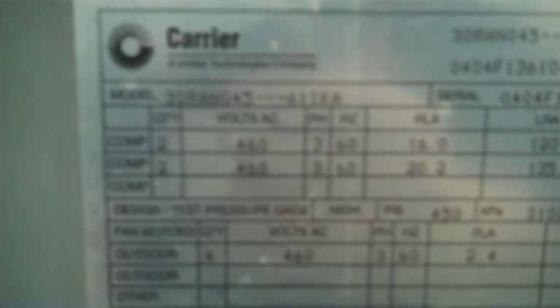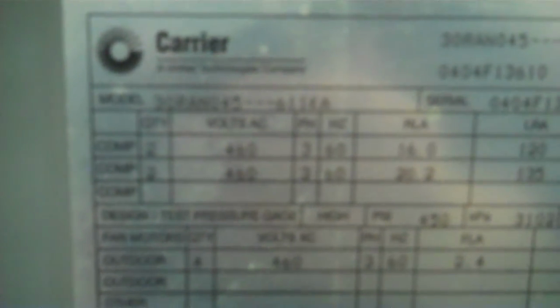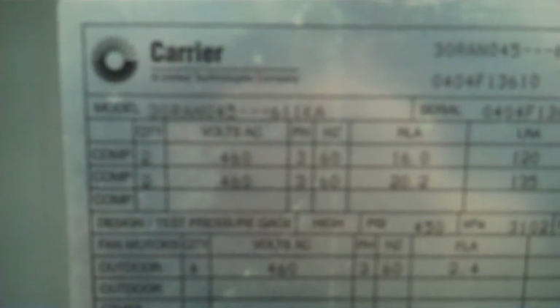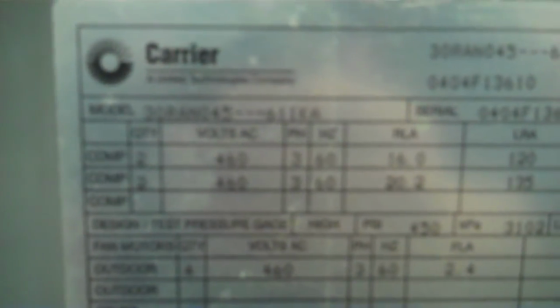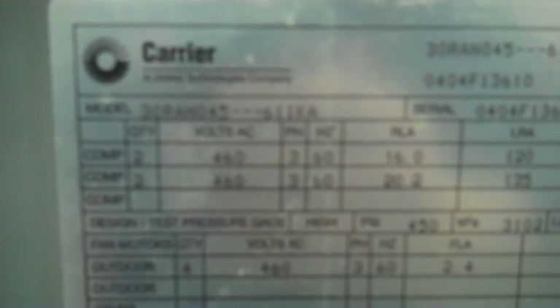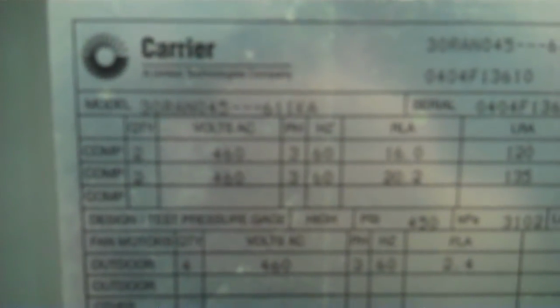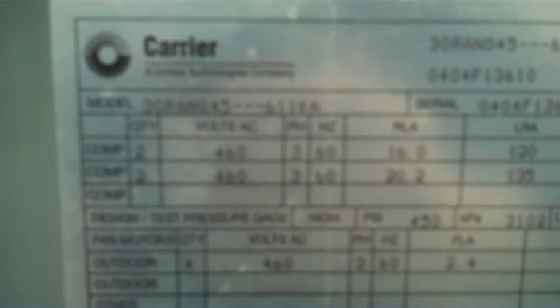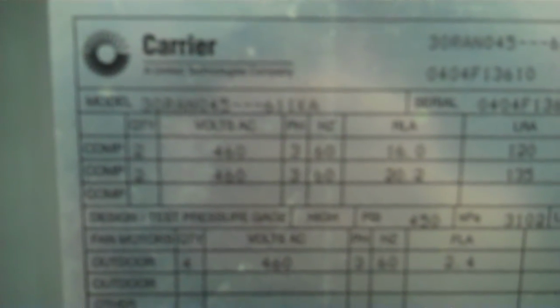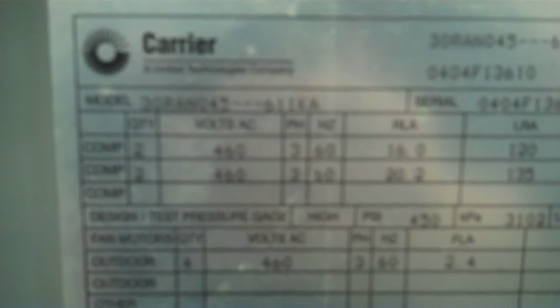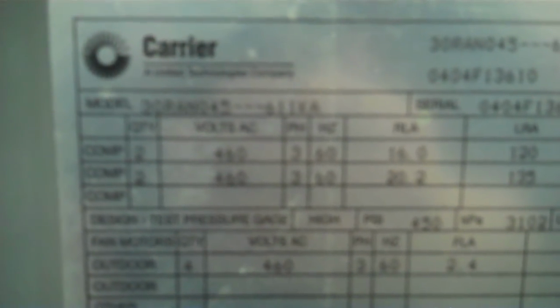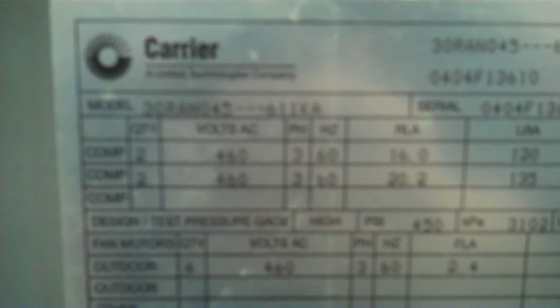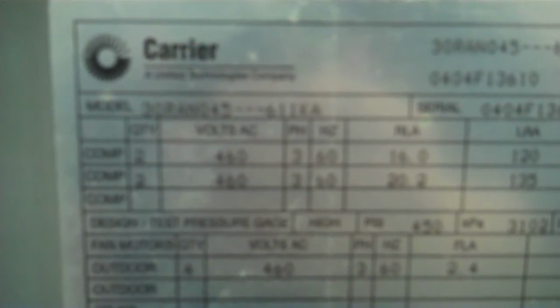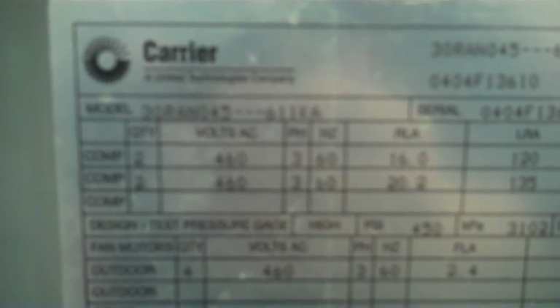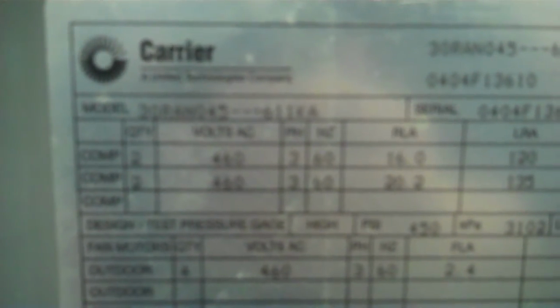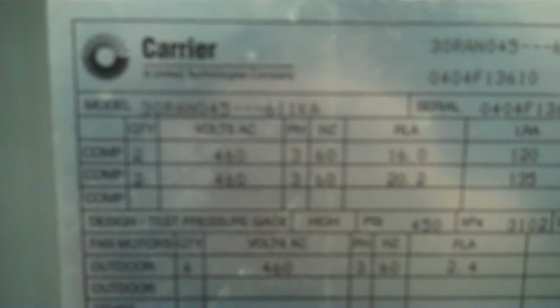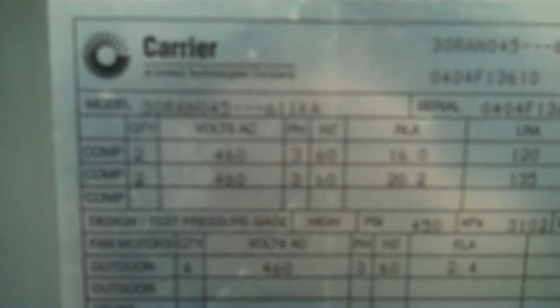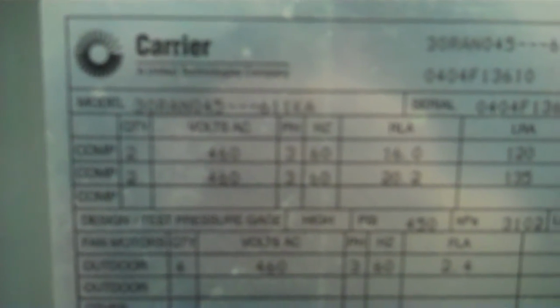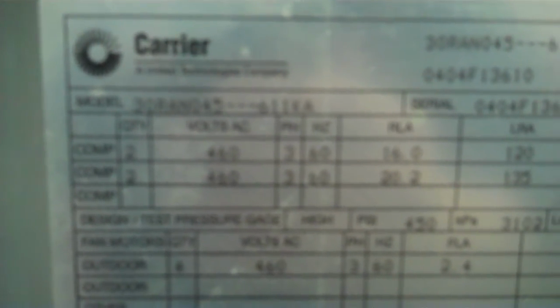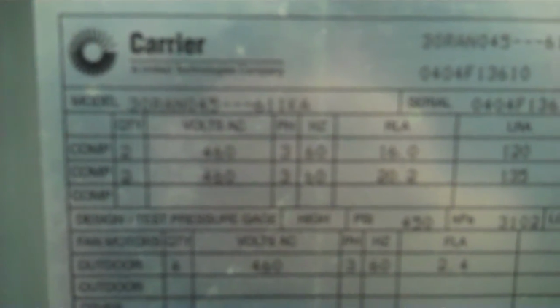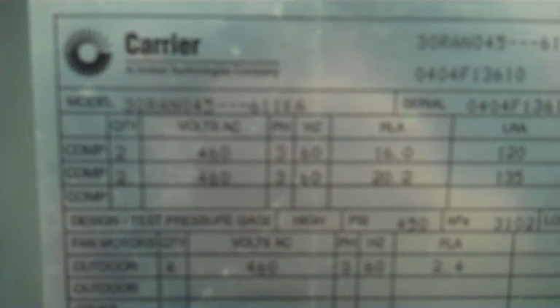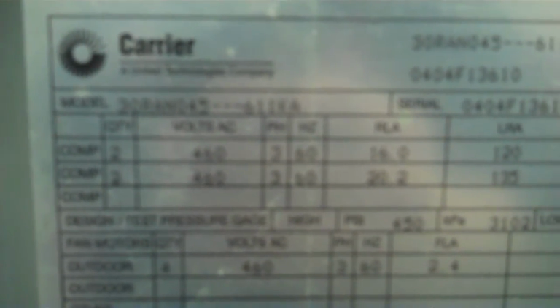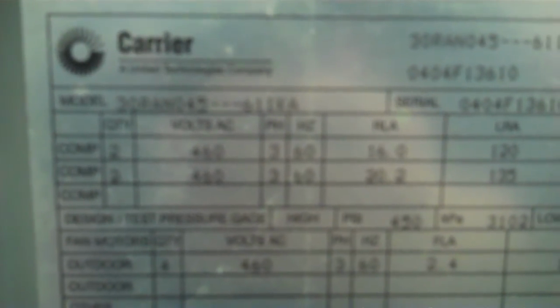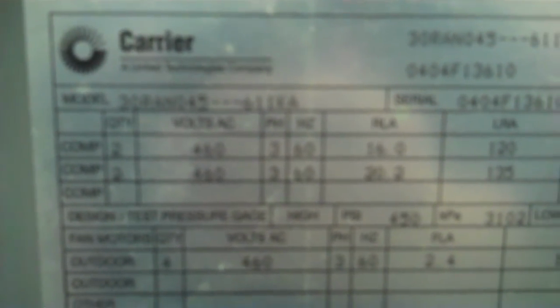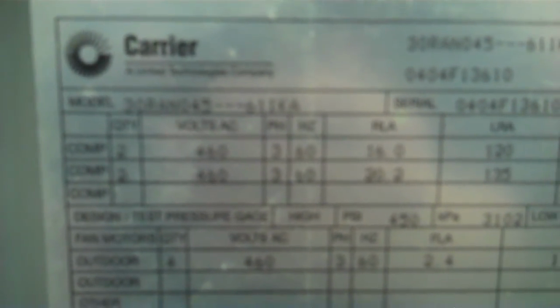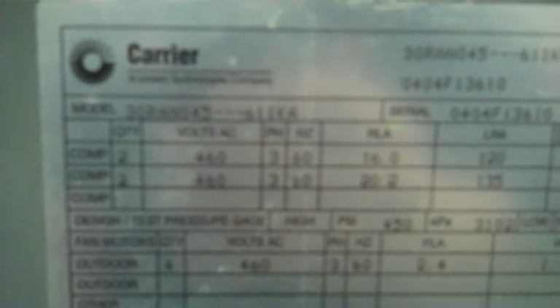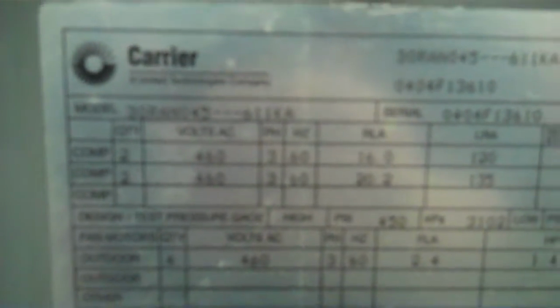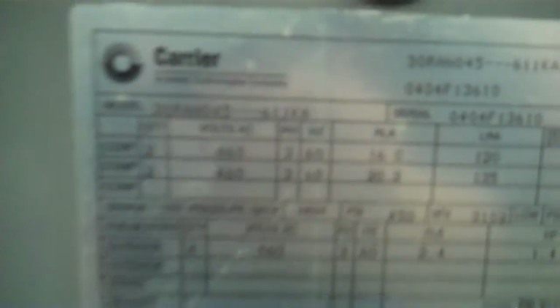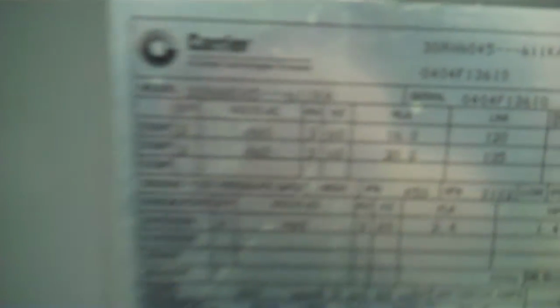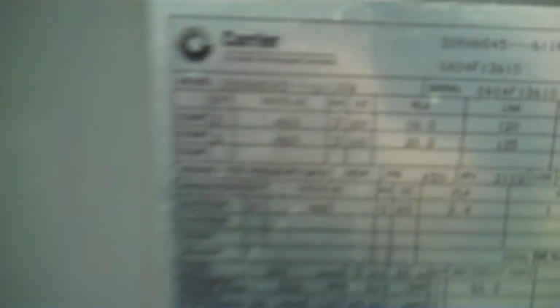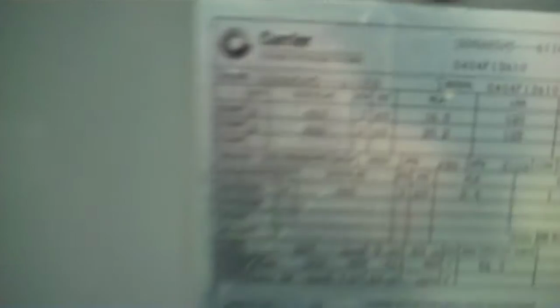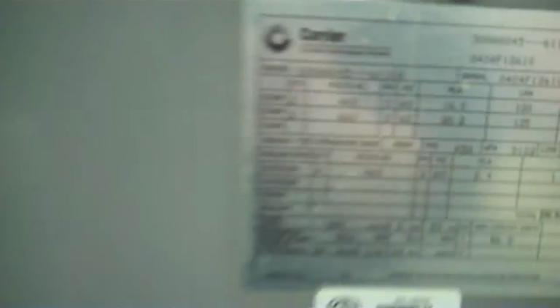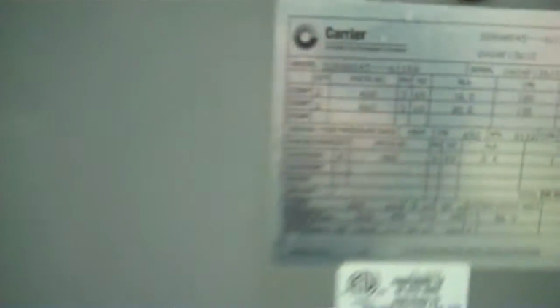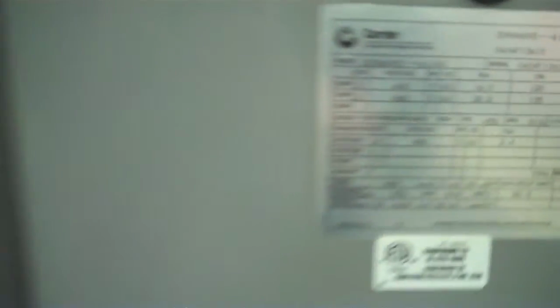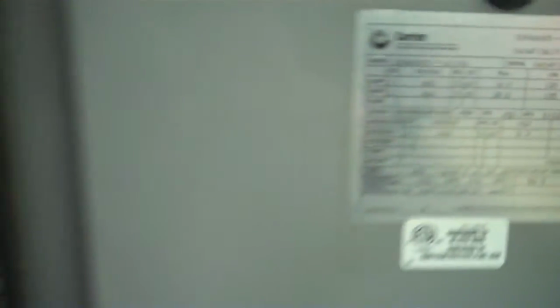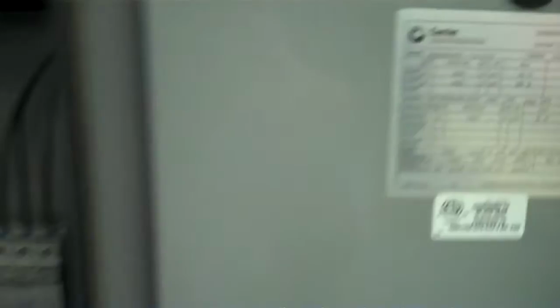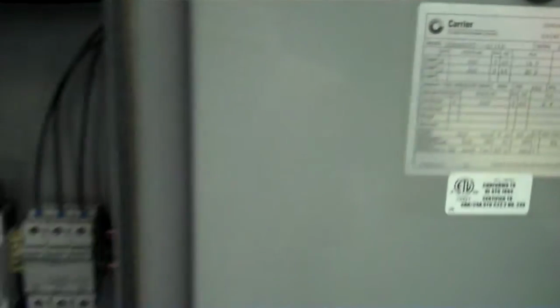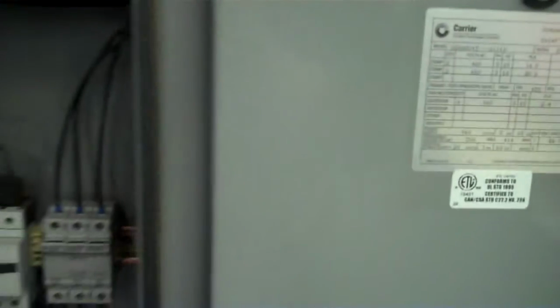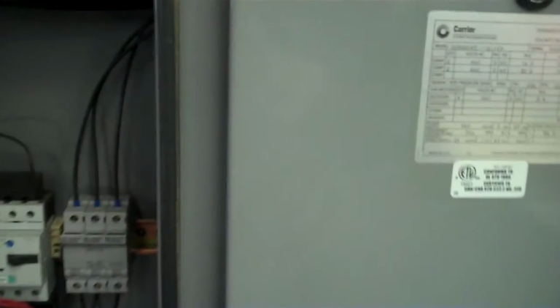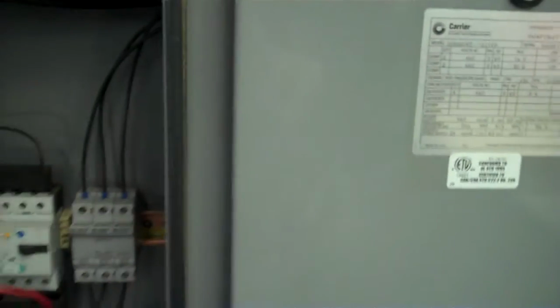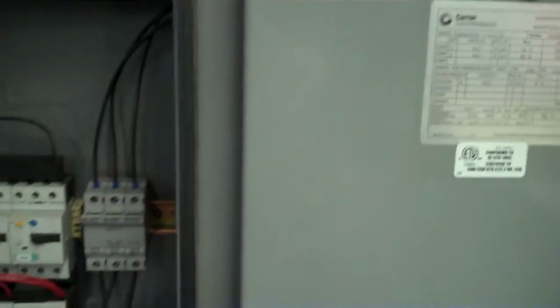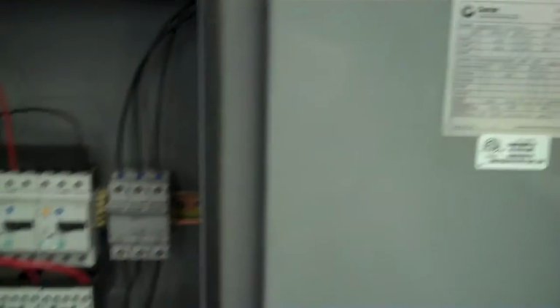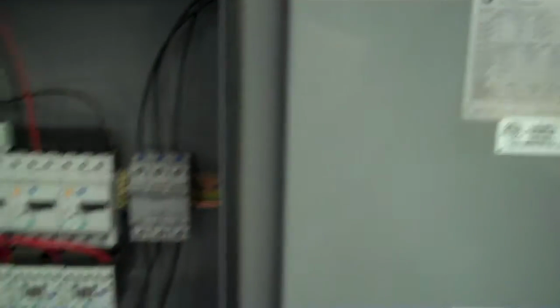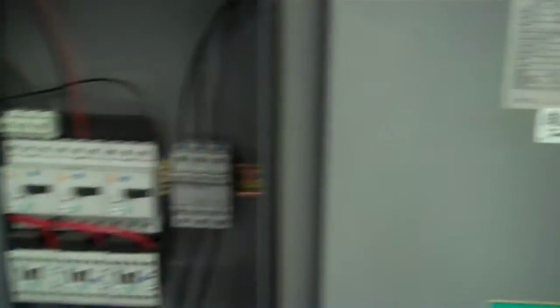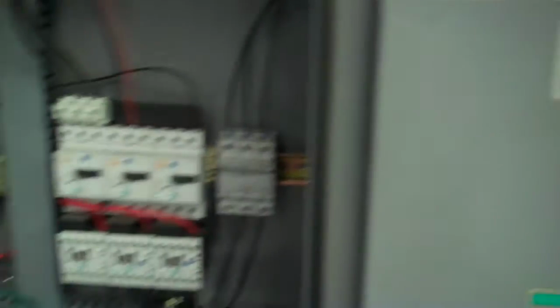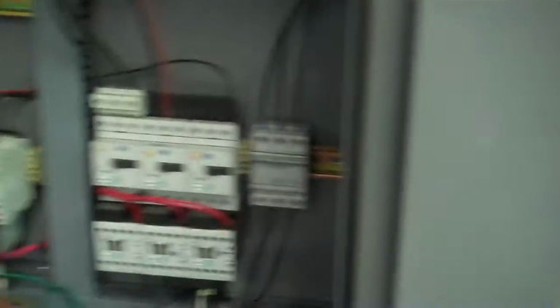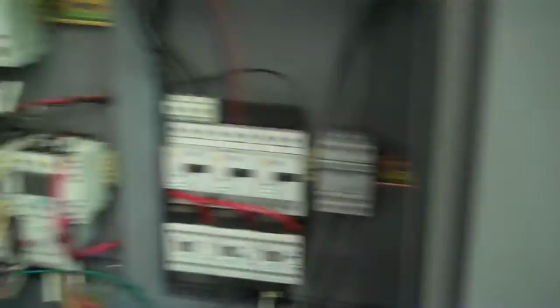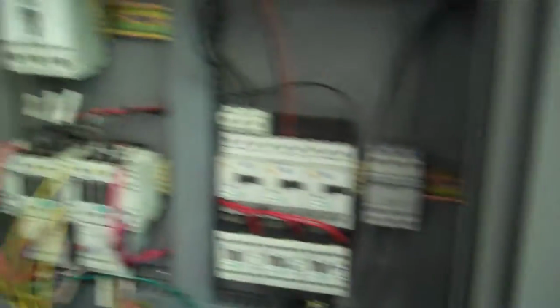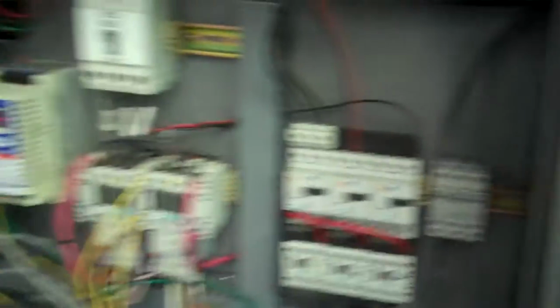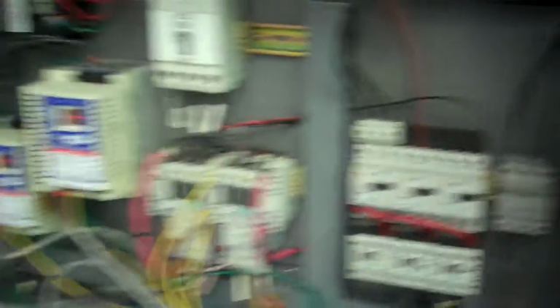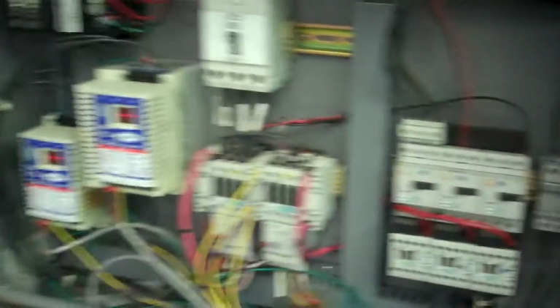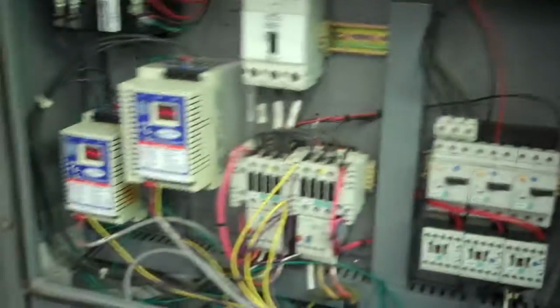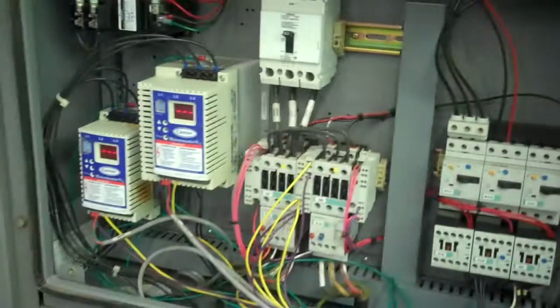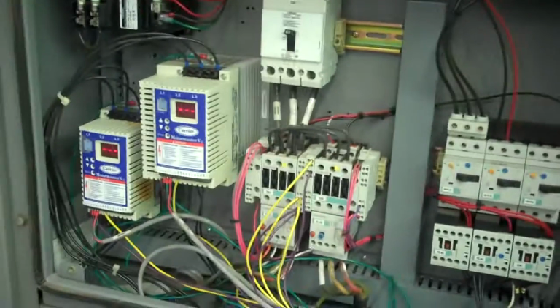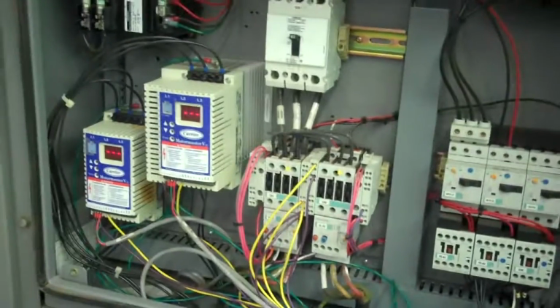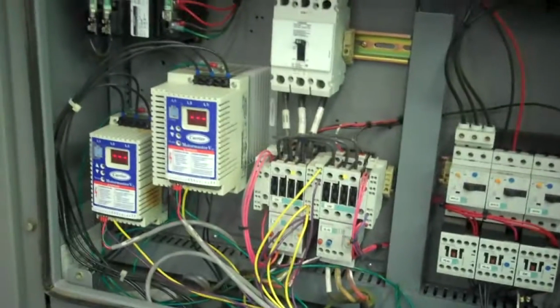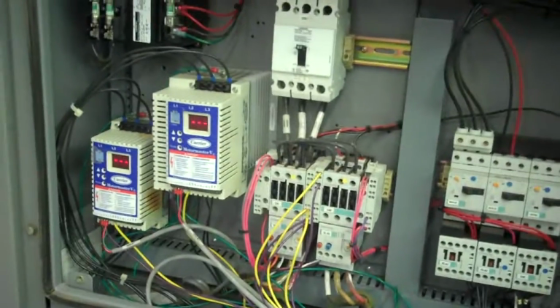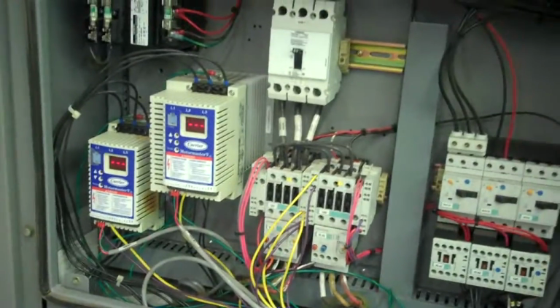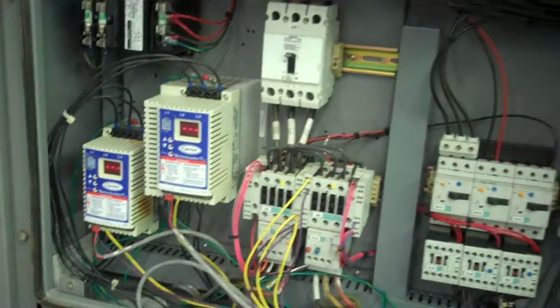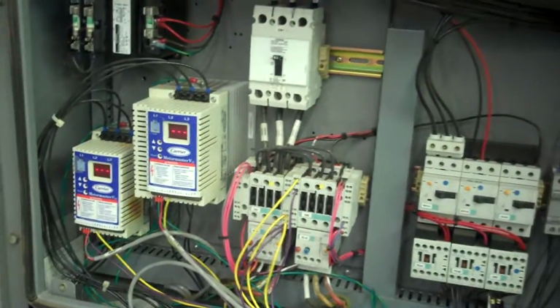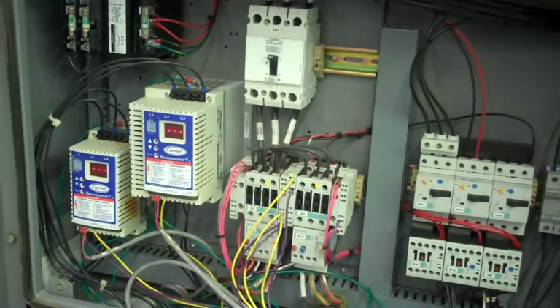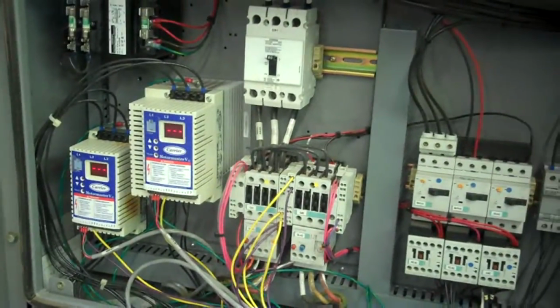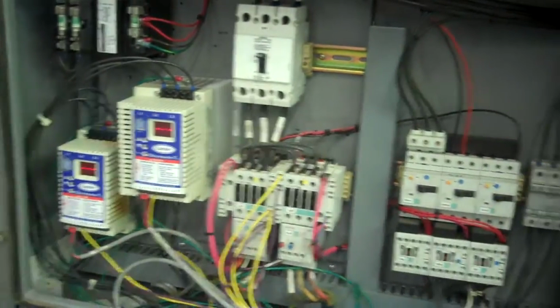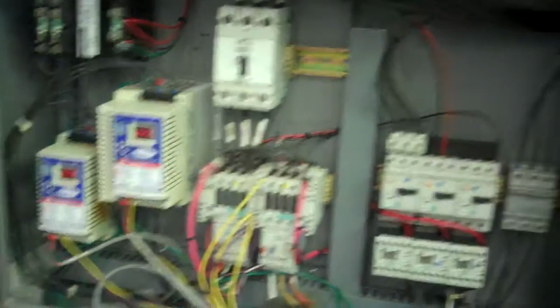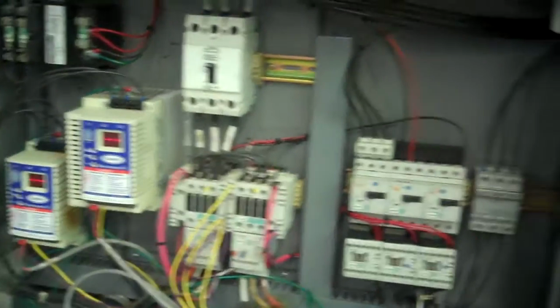It's 460V. We're going to turn this on in a second and do one of several videos to show it cooling down.